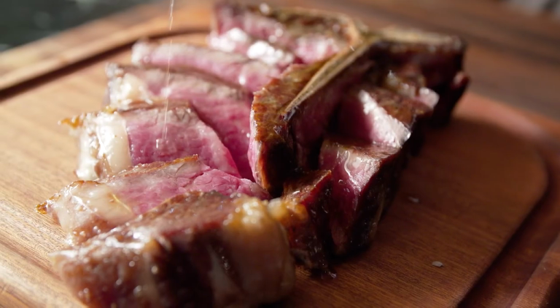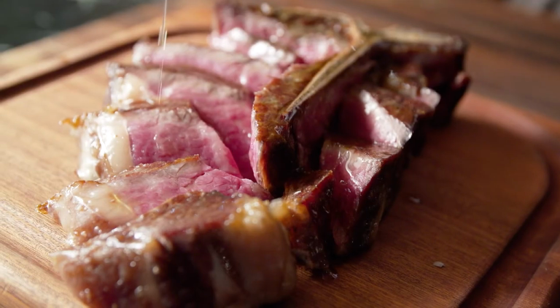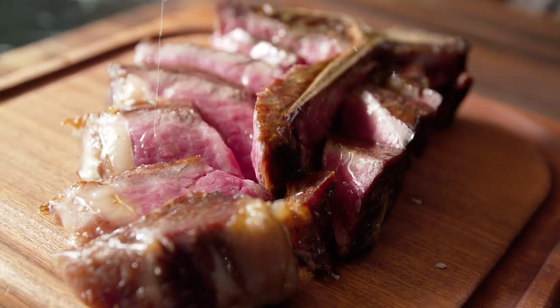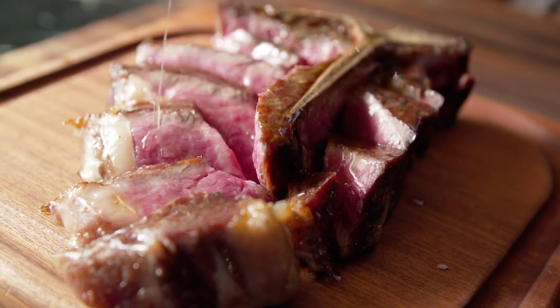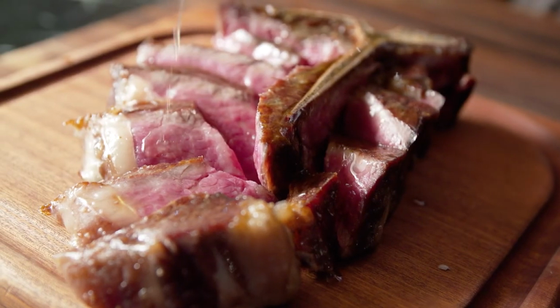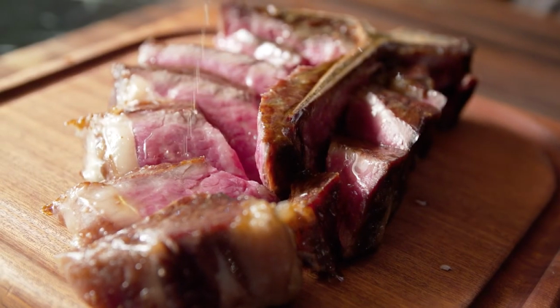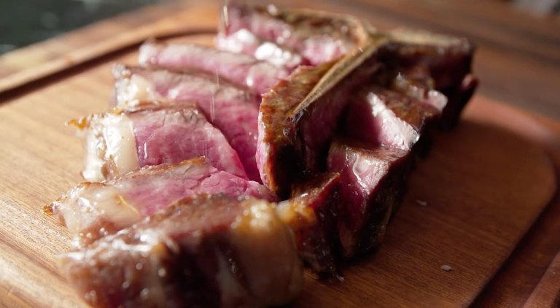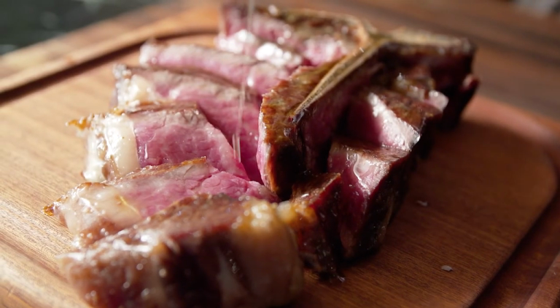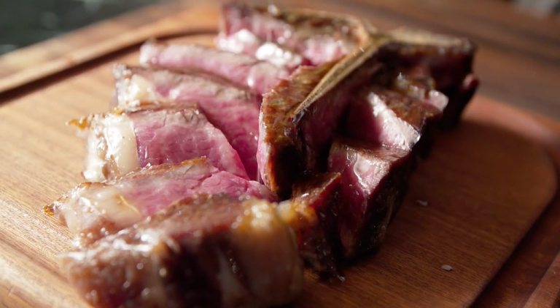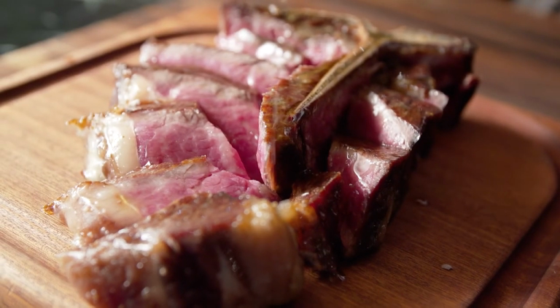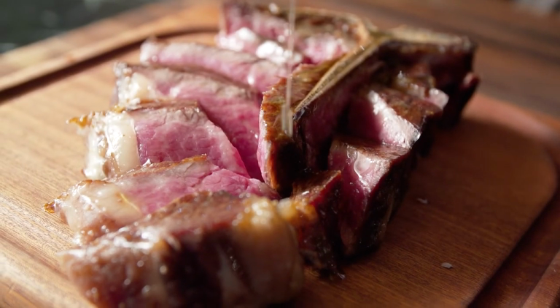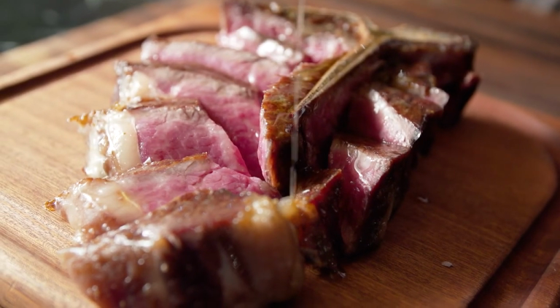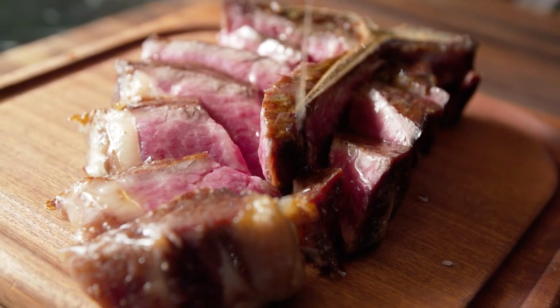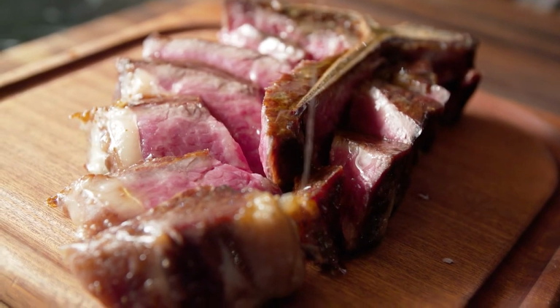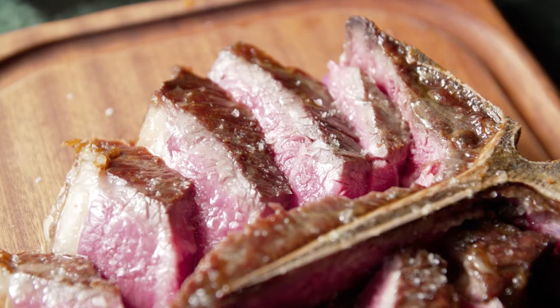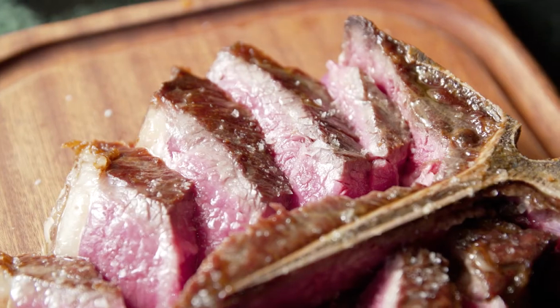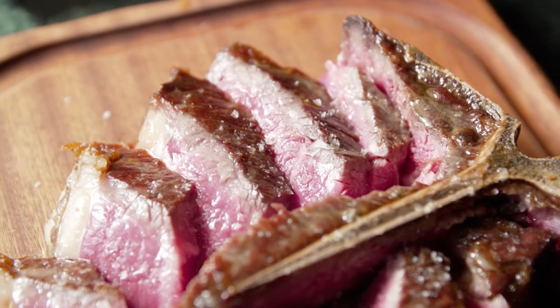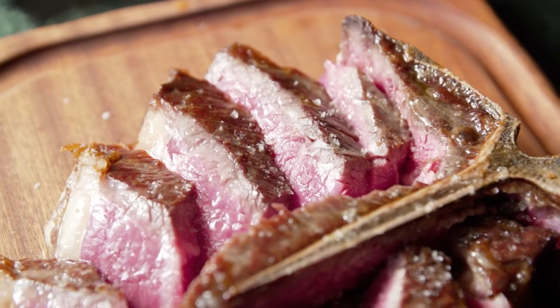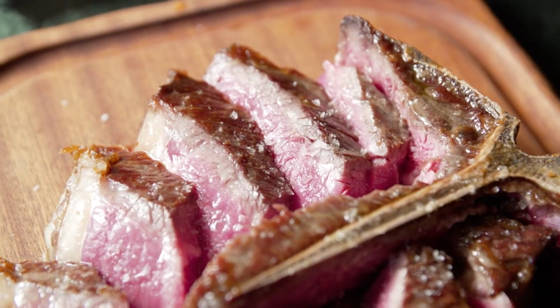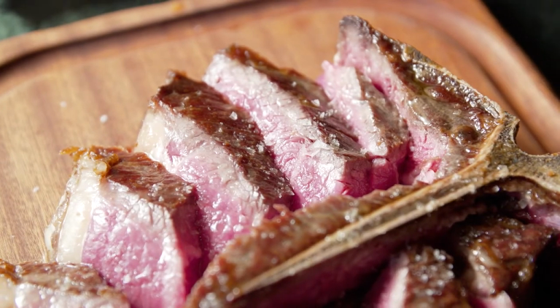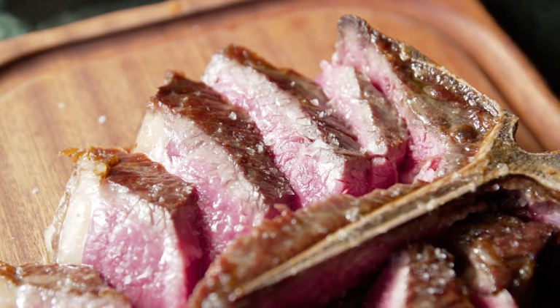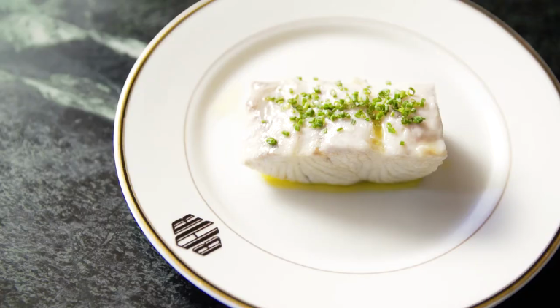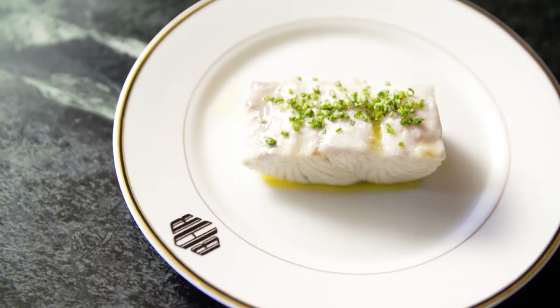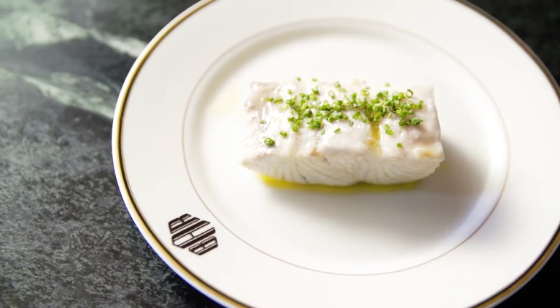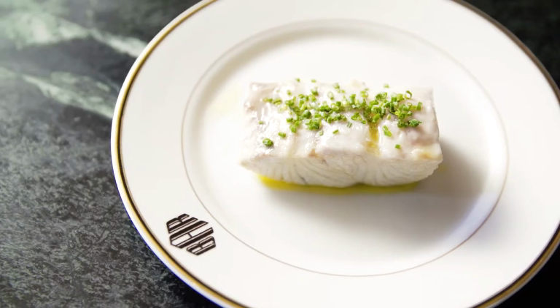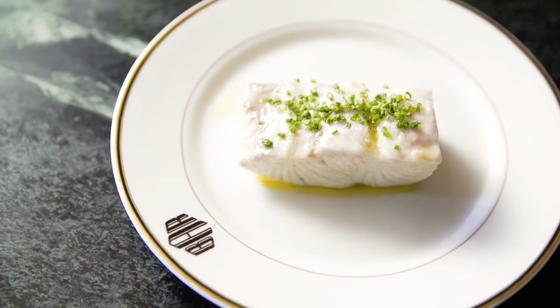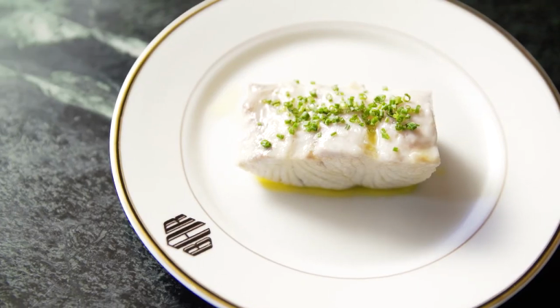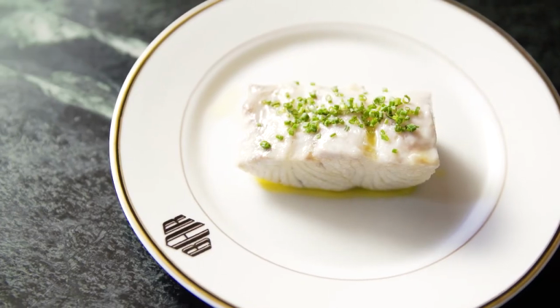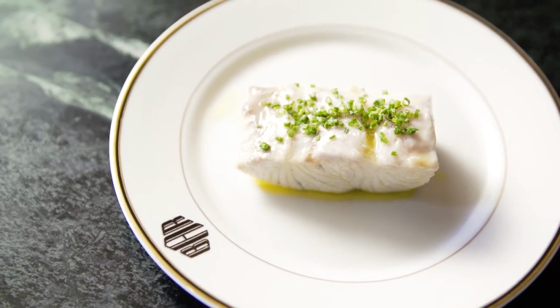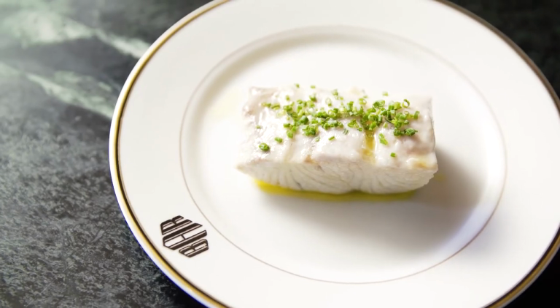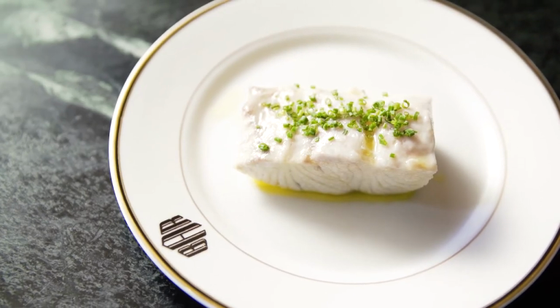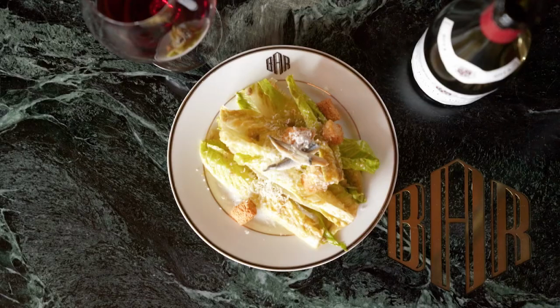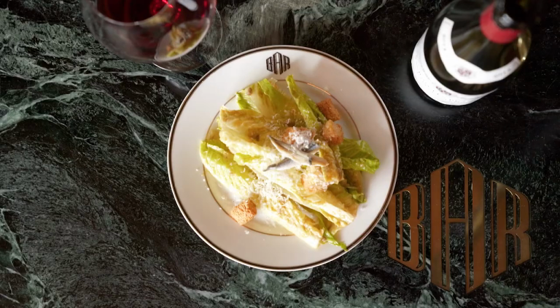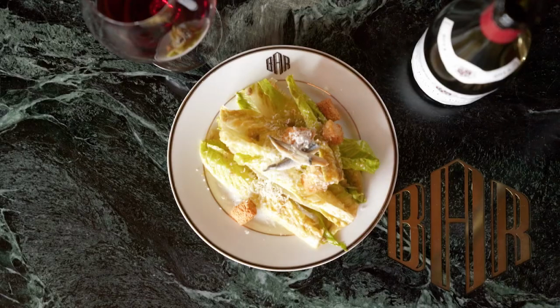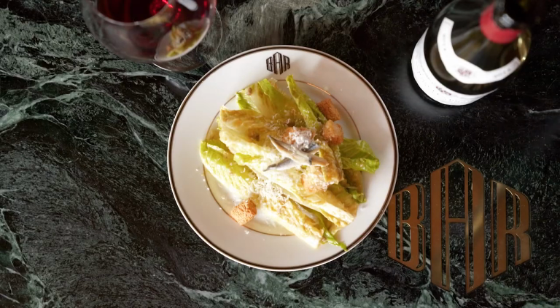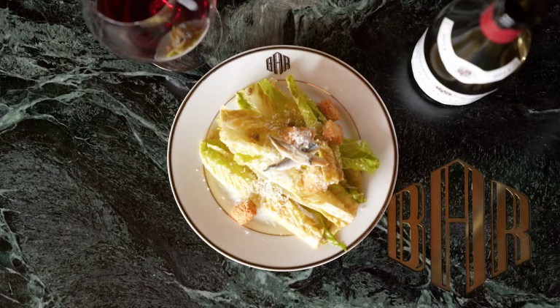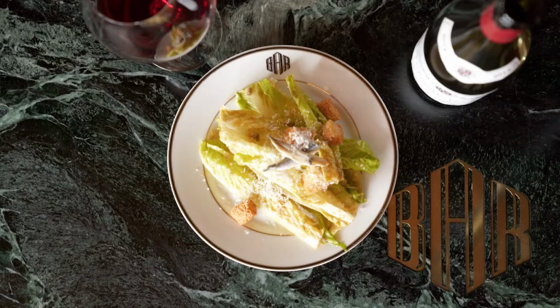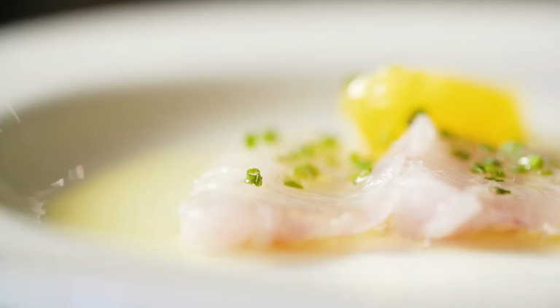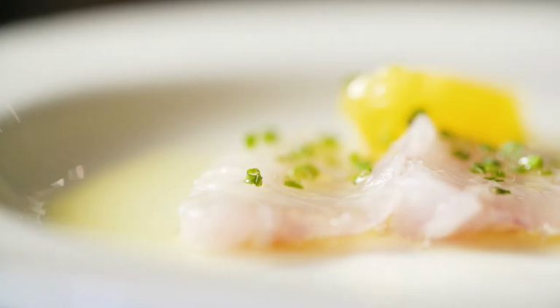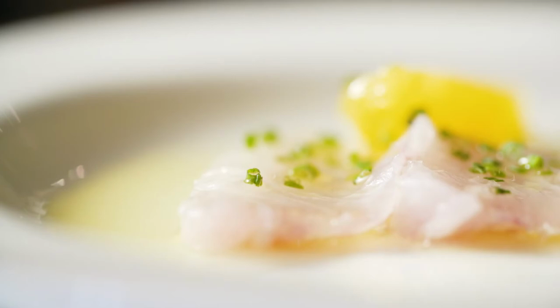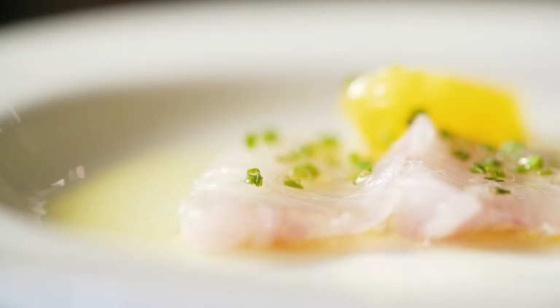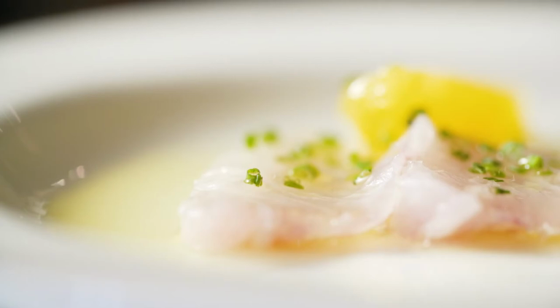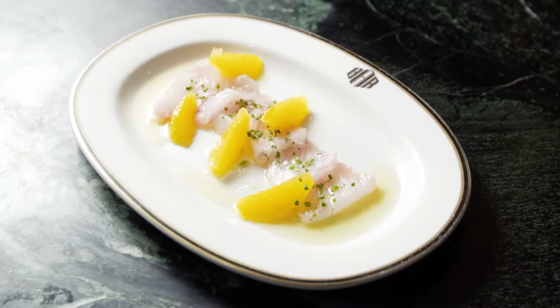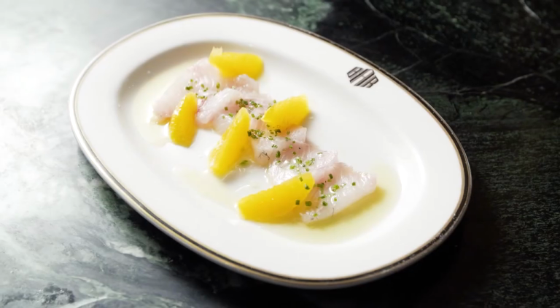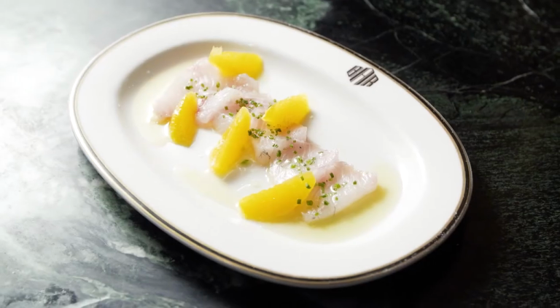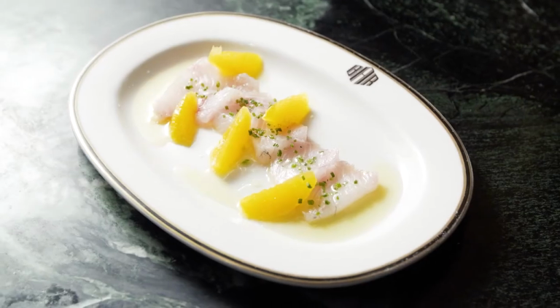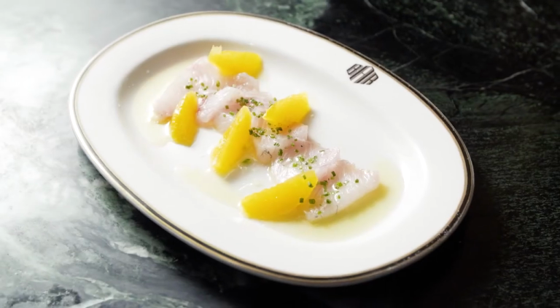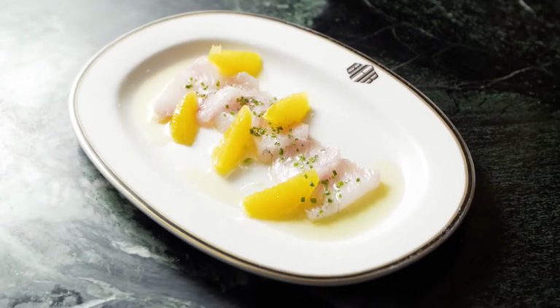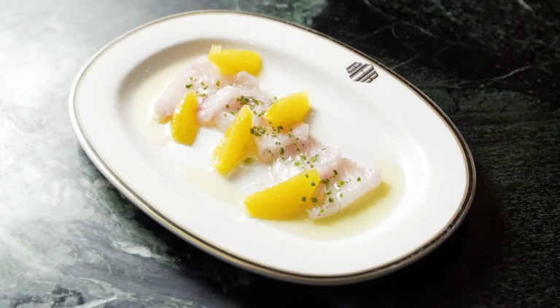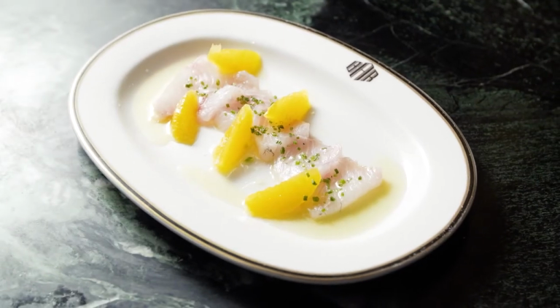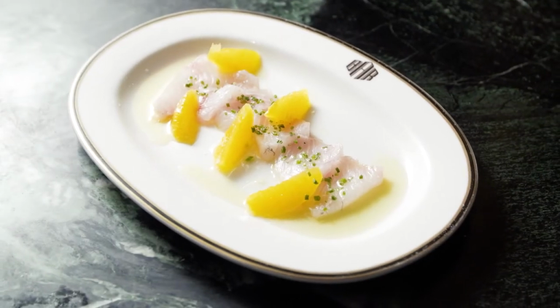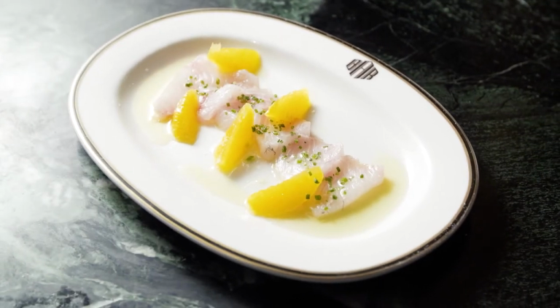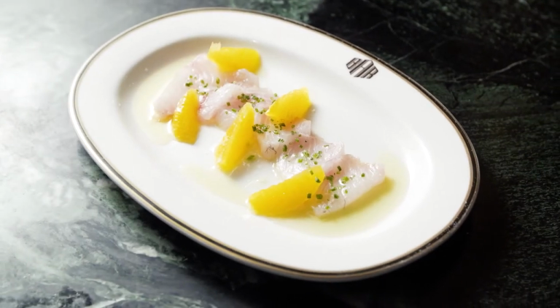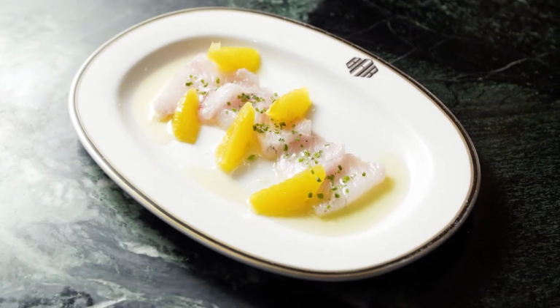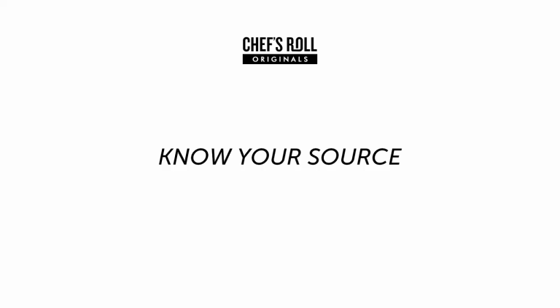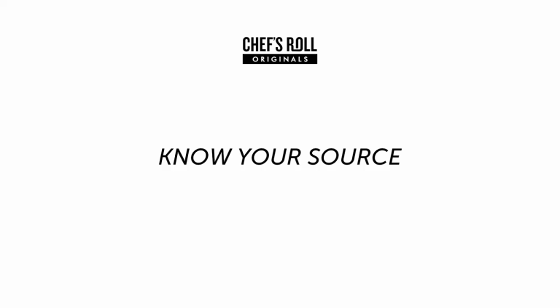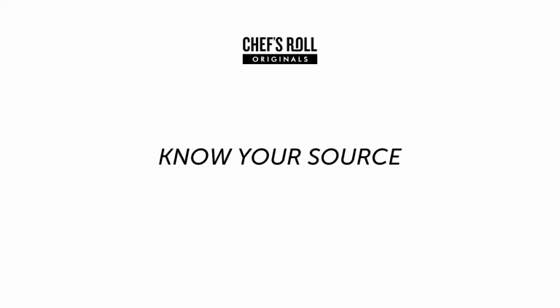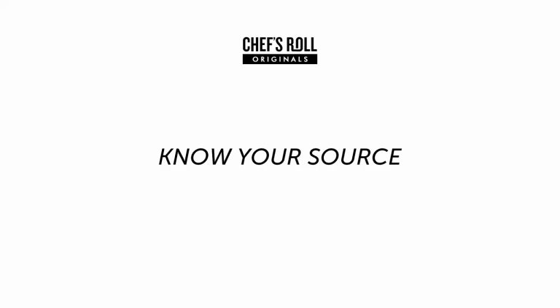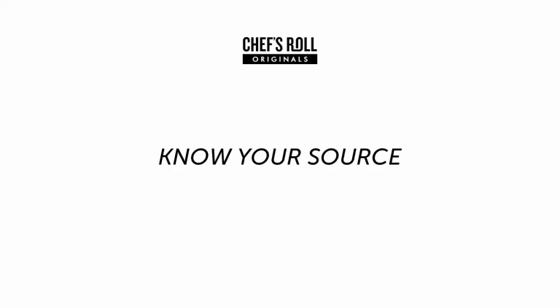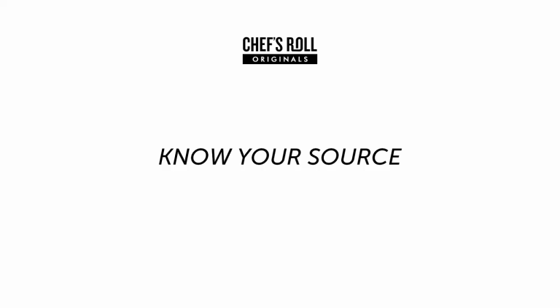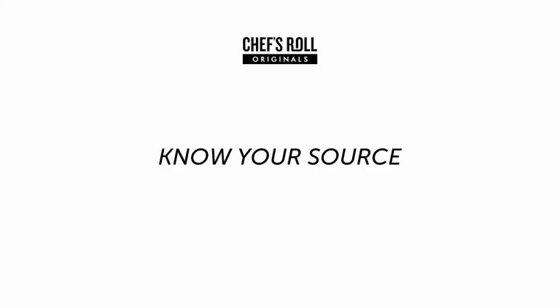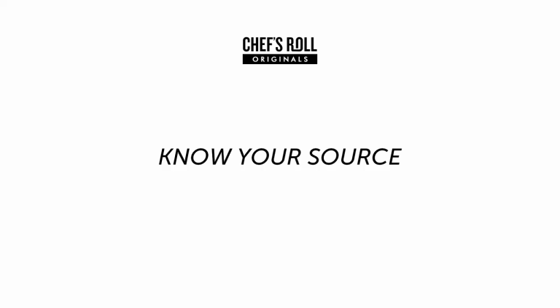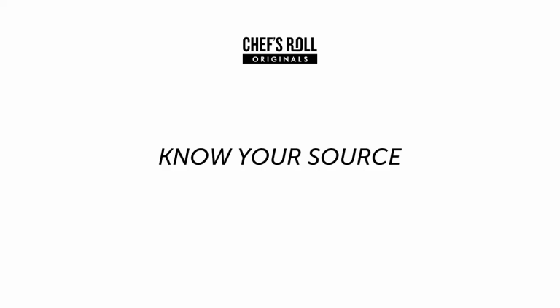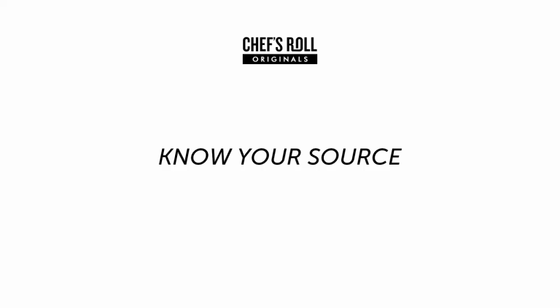It's all about standing out from the competition — that's how we source the best product we possibly can.